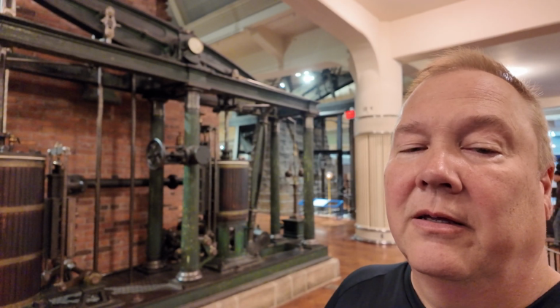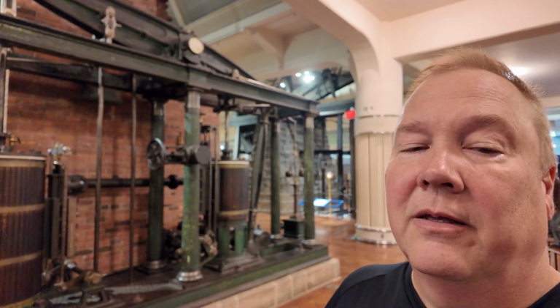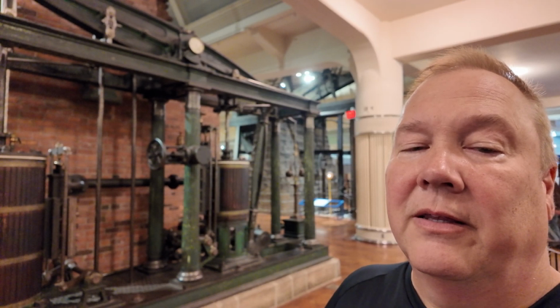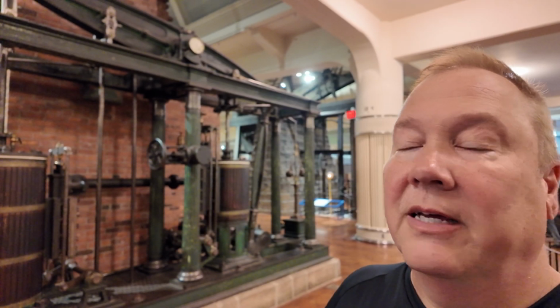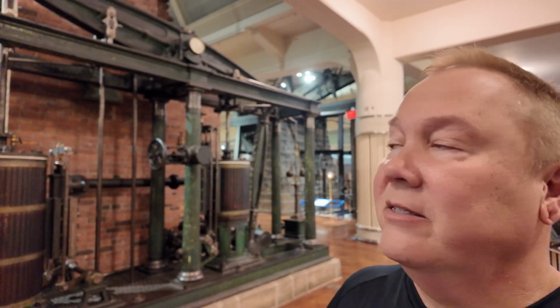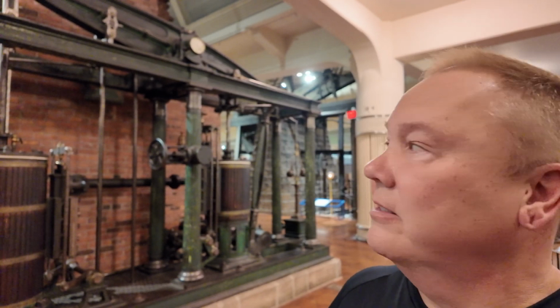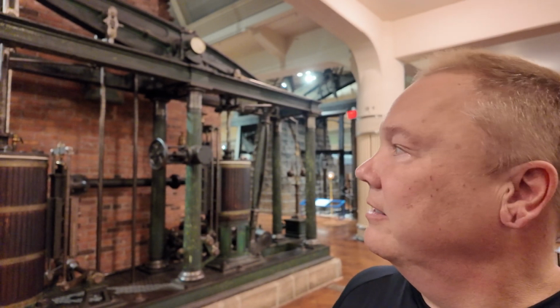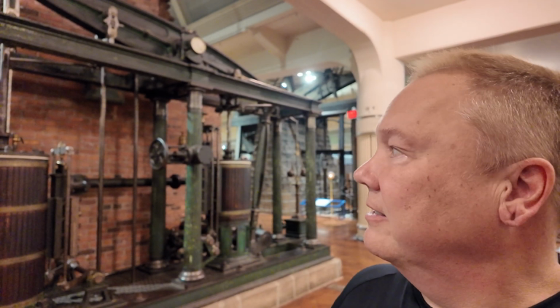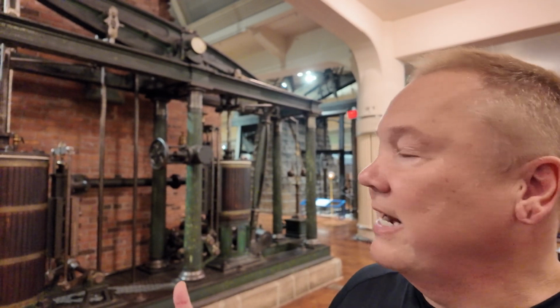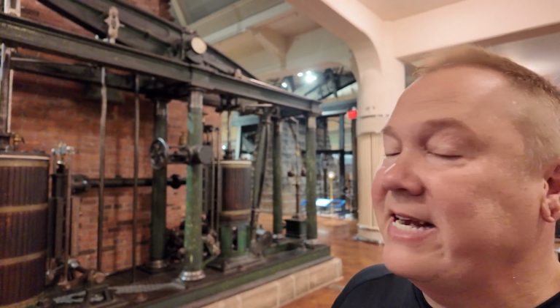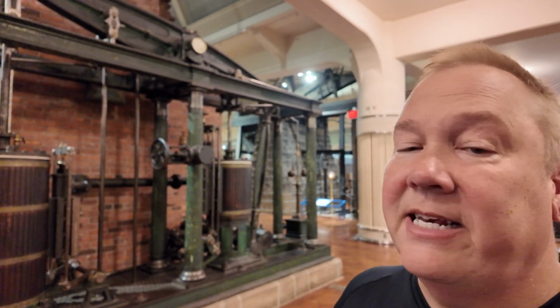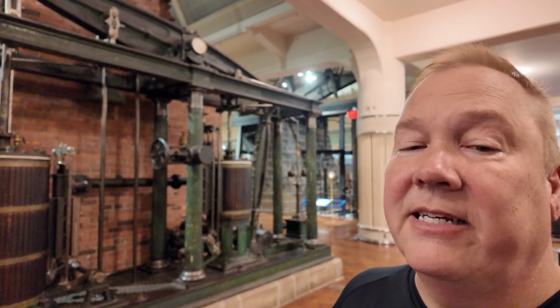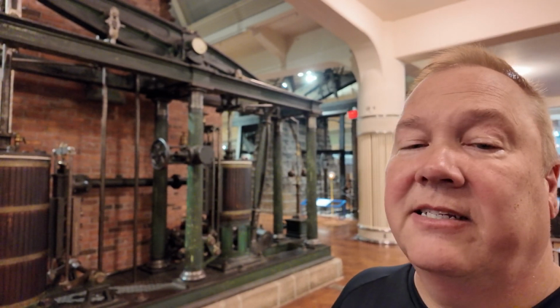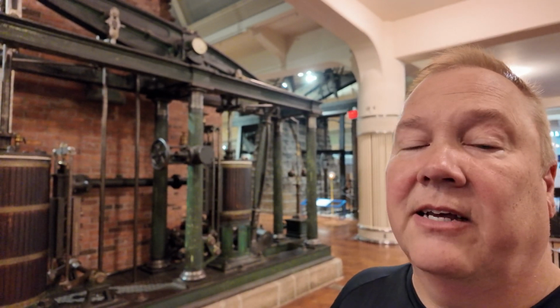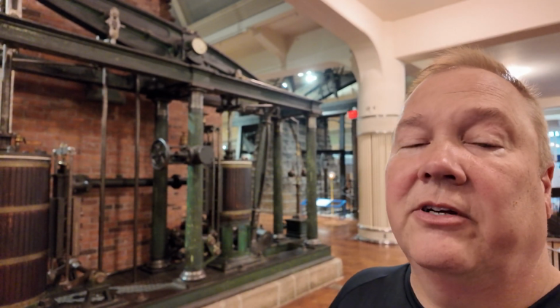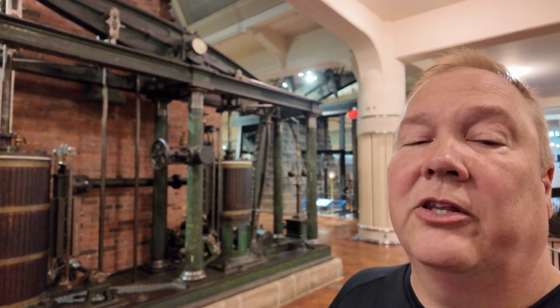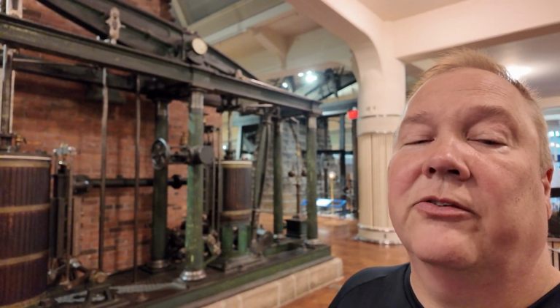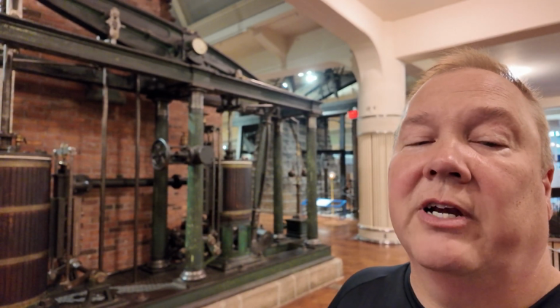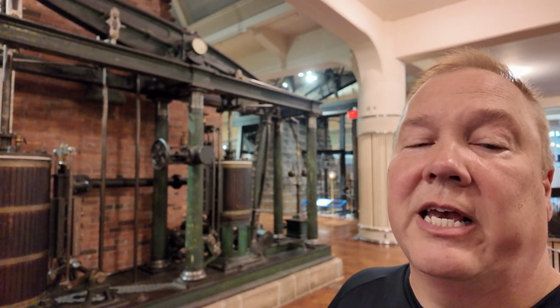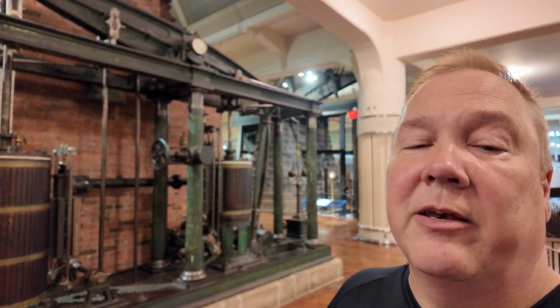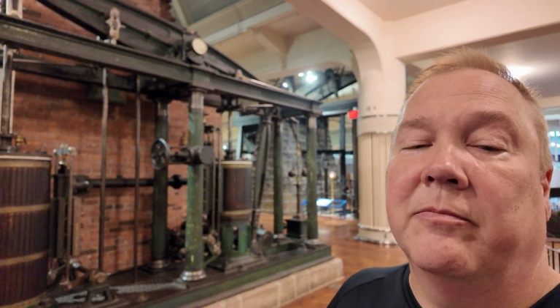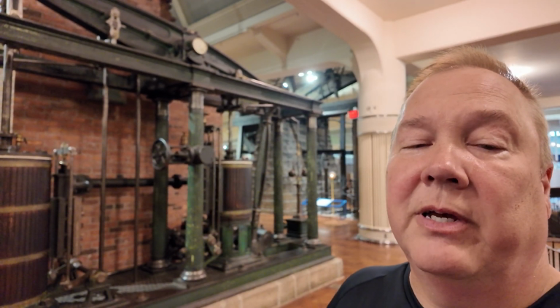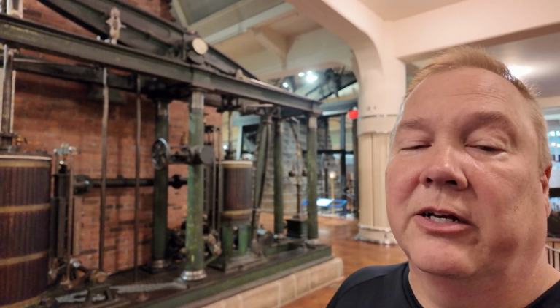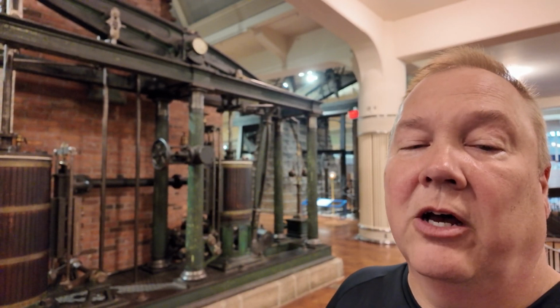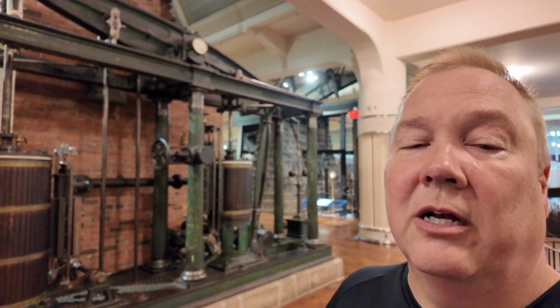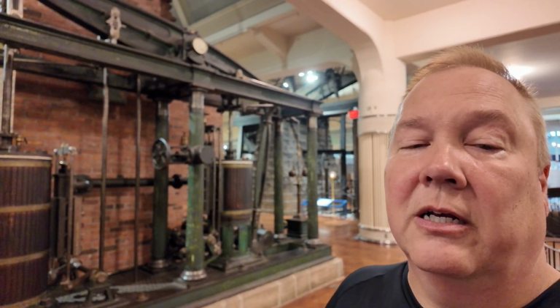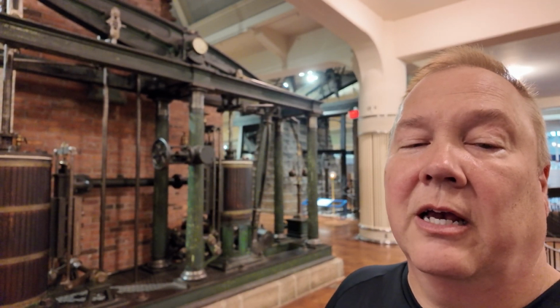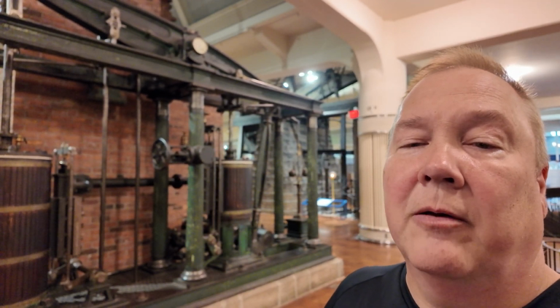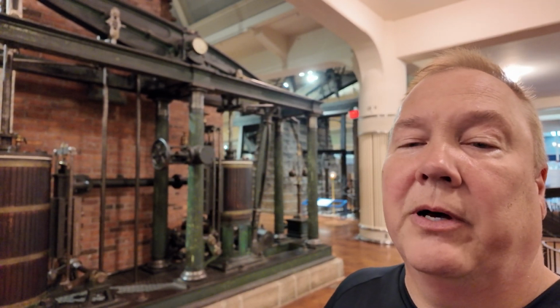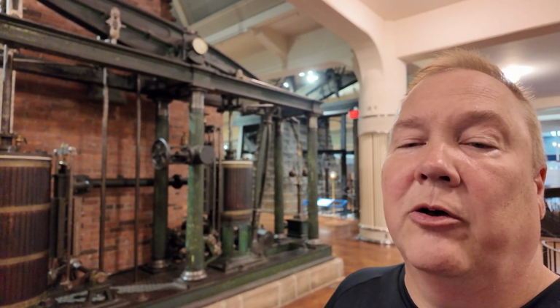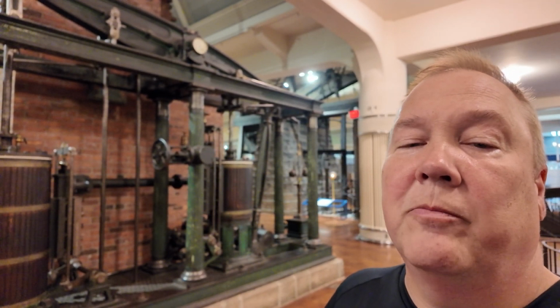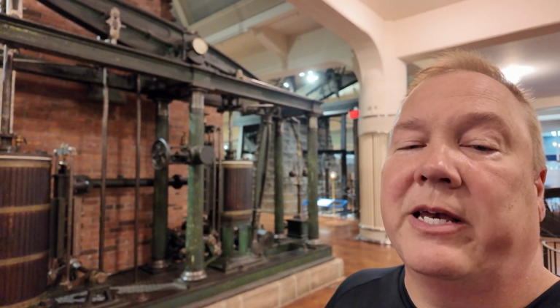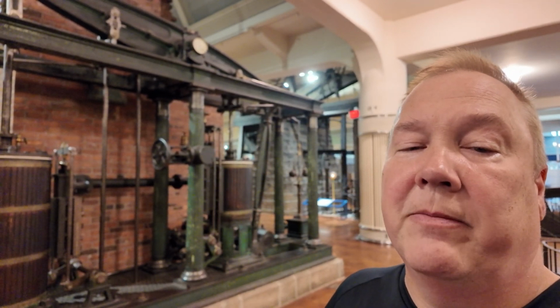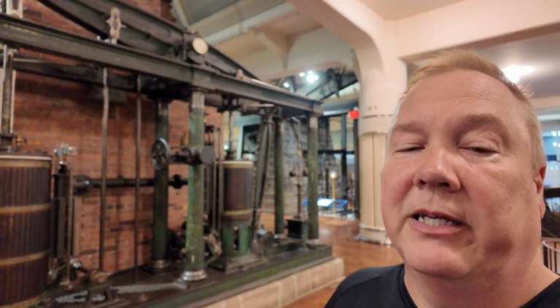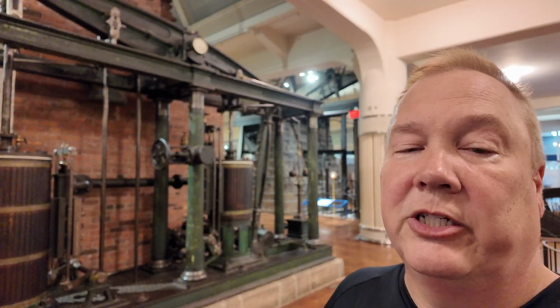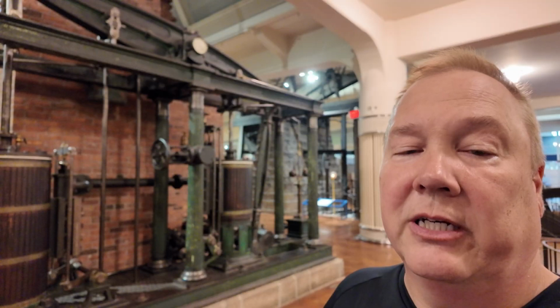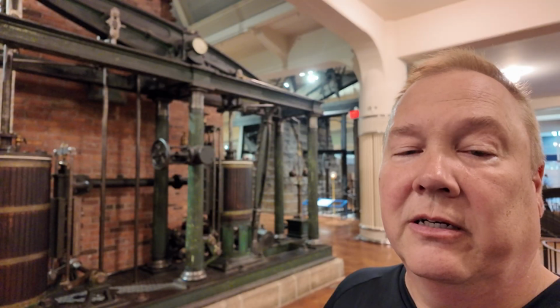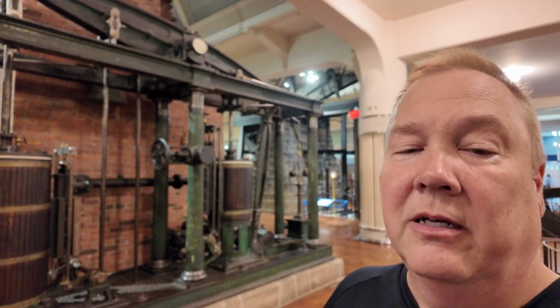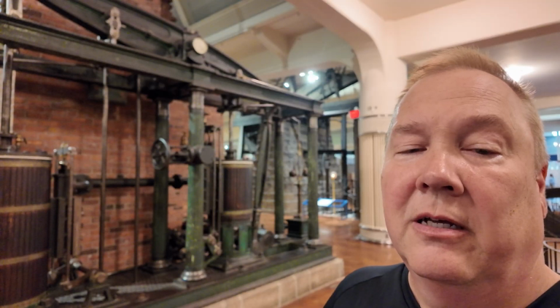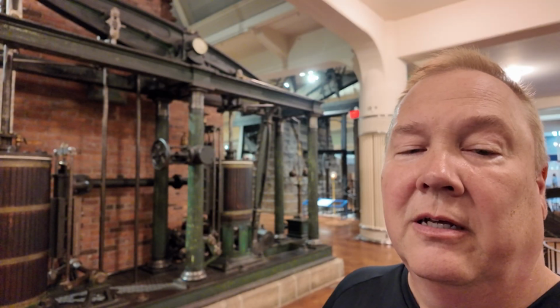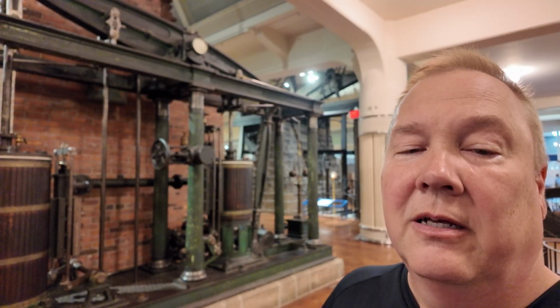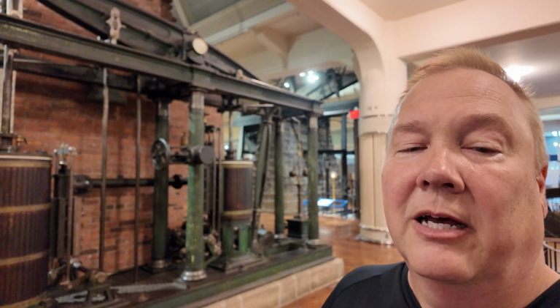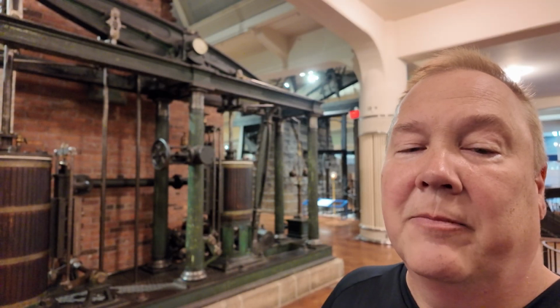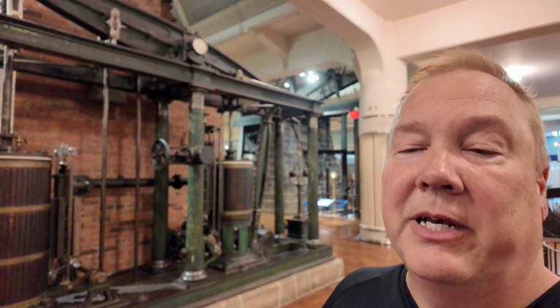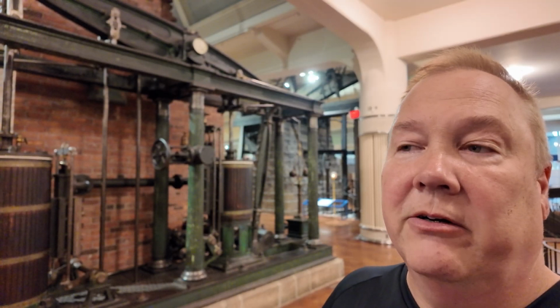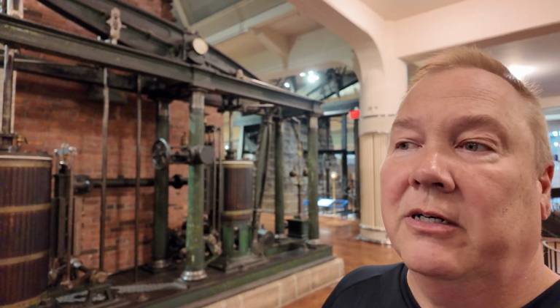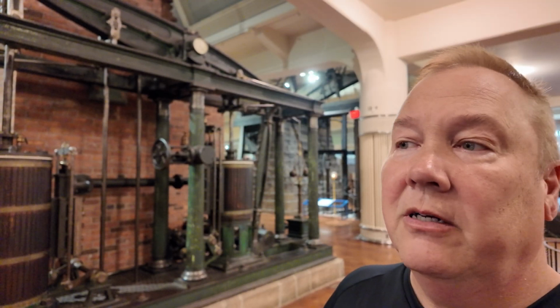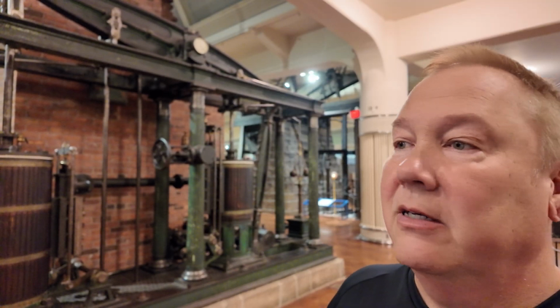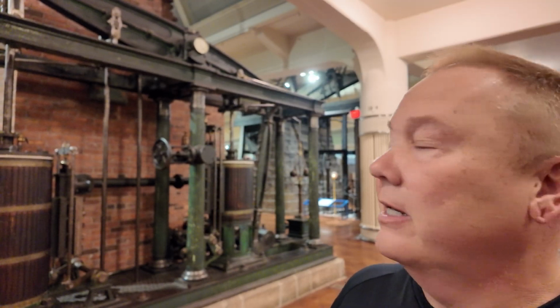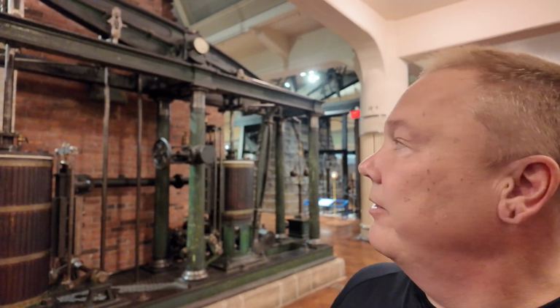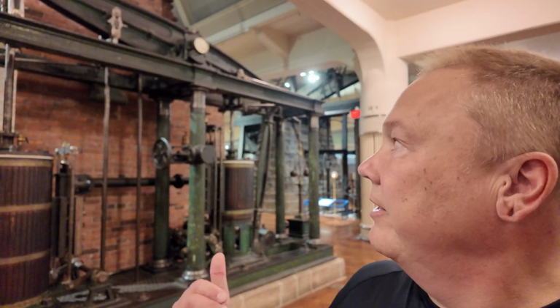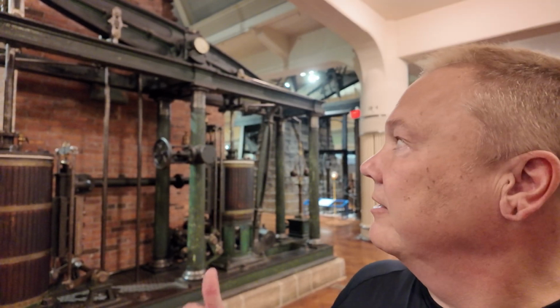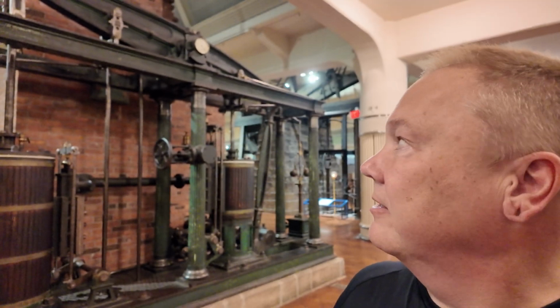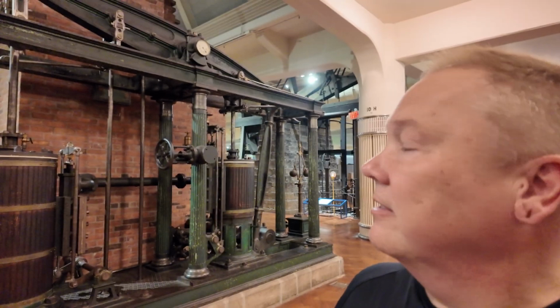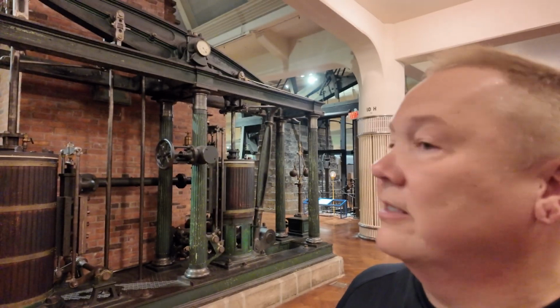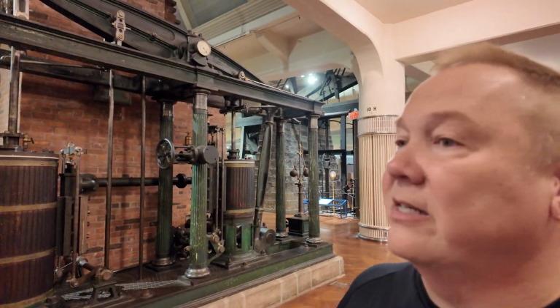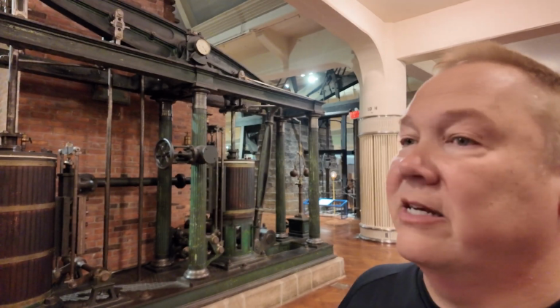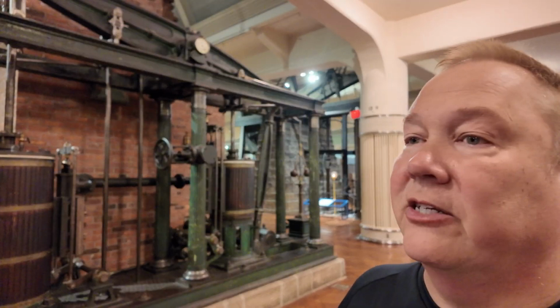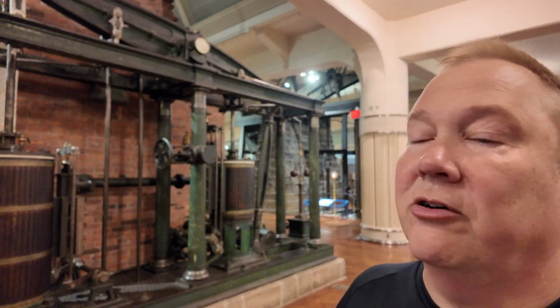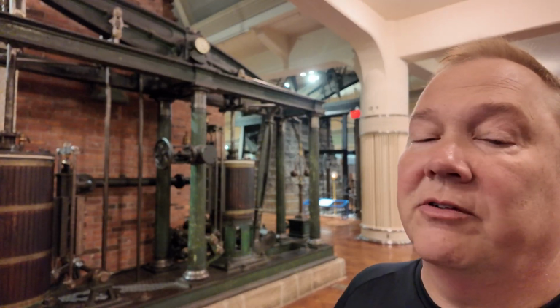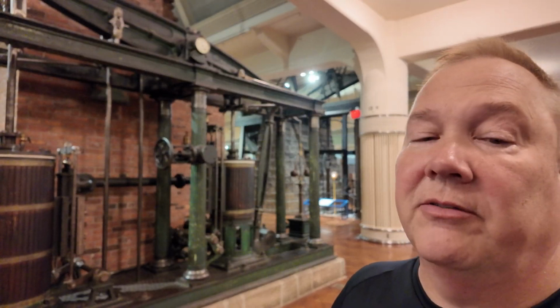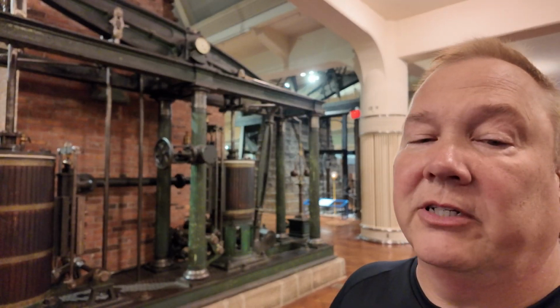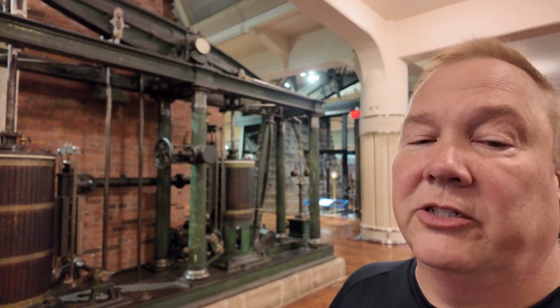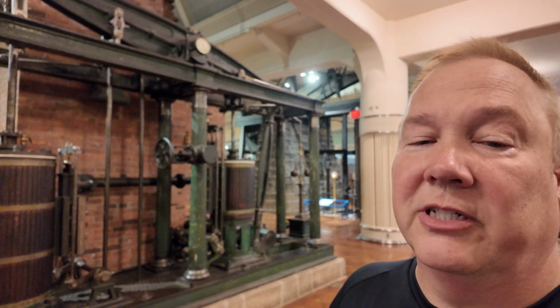This is an 1873 McNaught compound beam engine. I'm Darren and this is the Industrial Revolution.